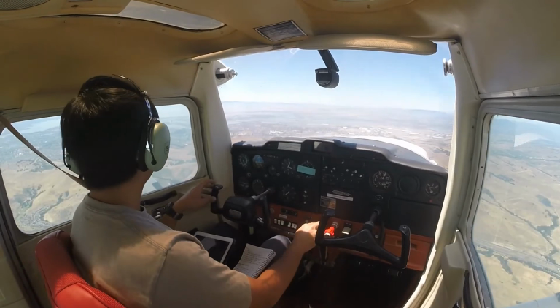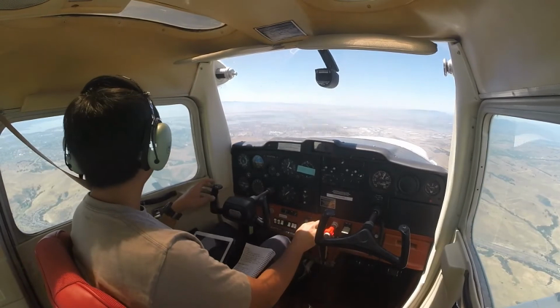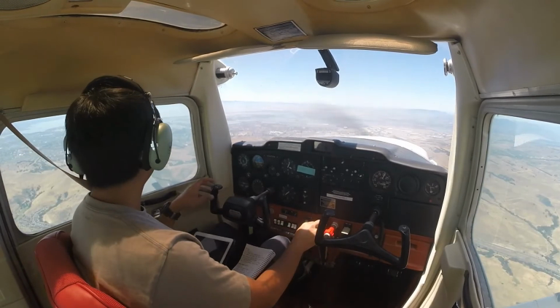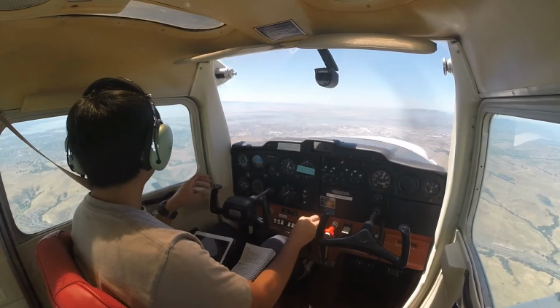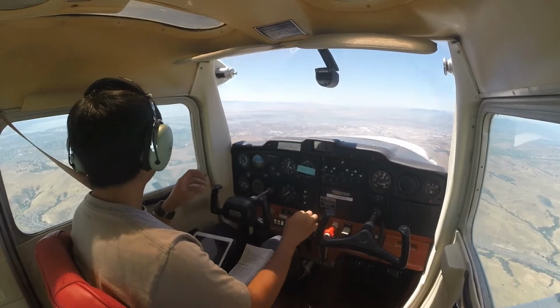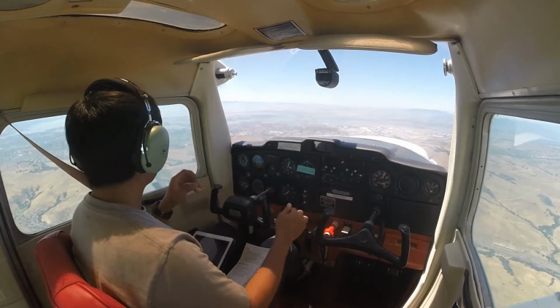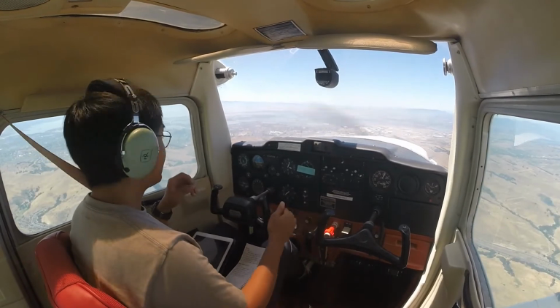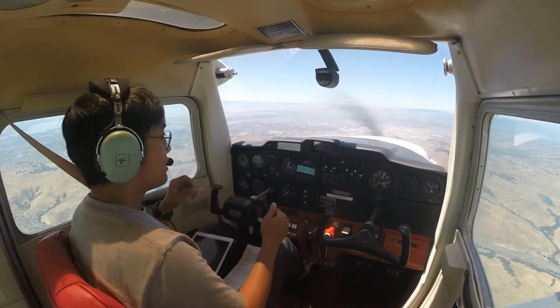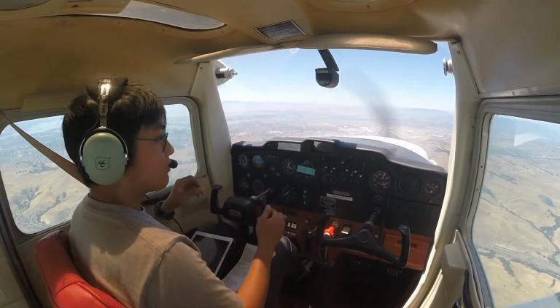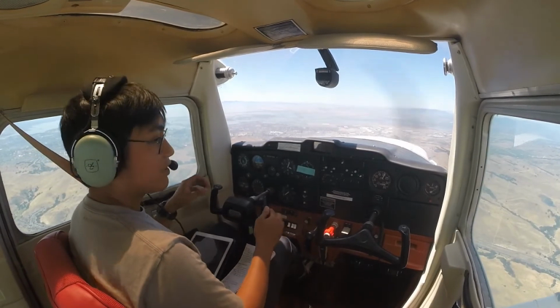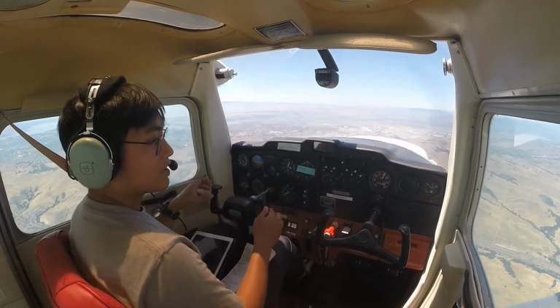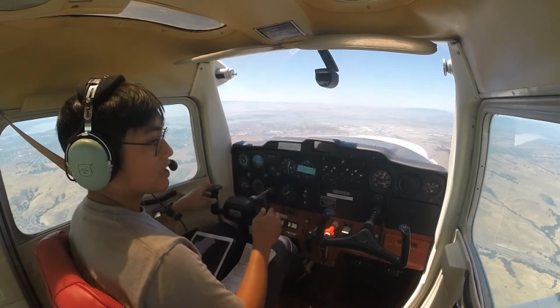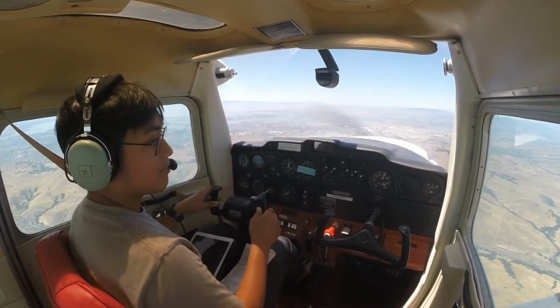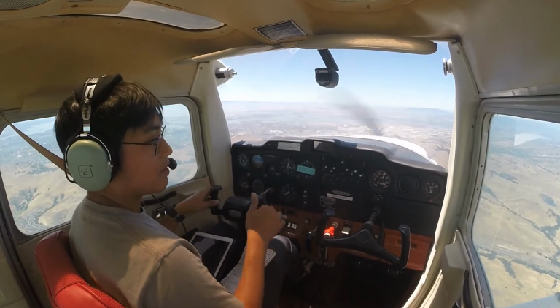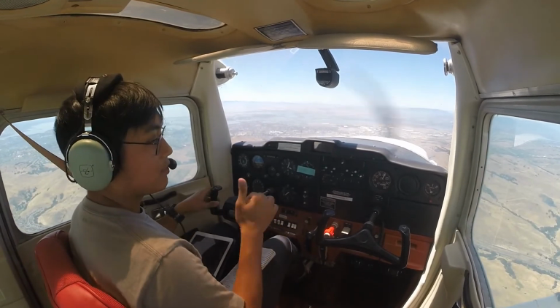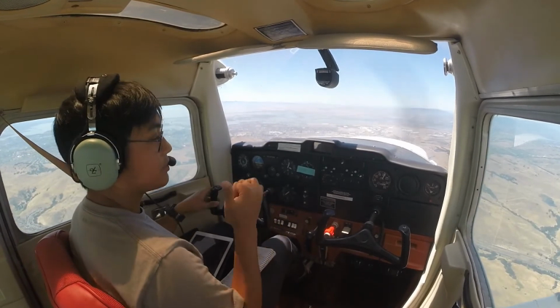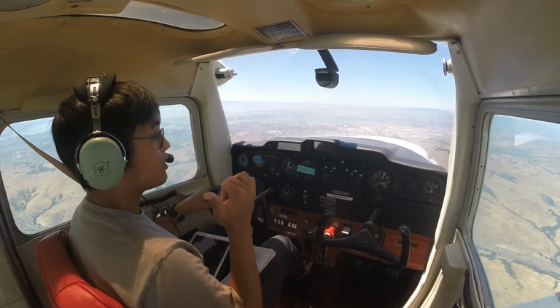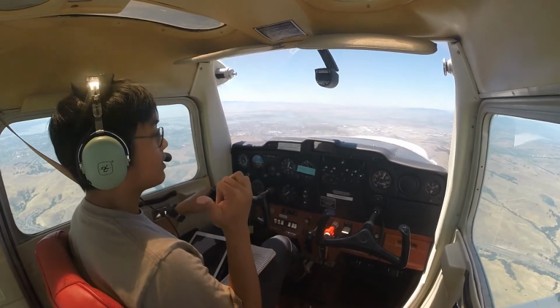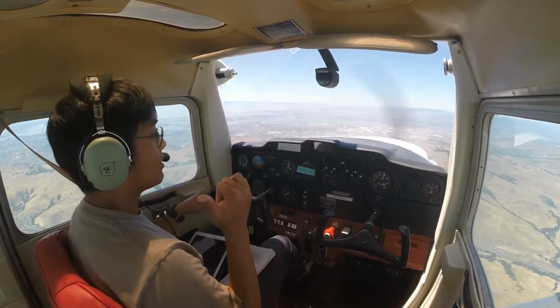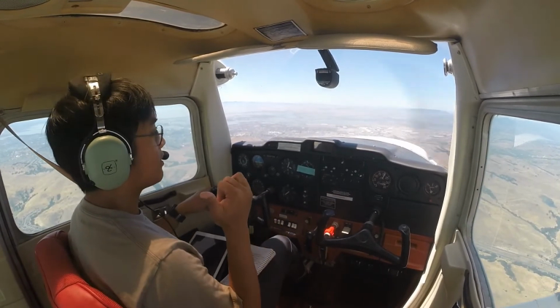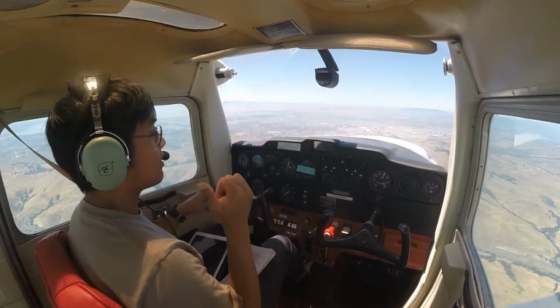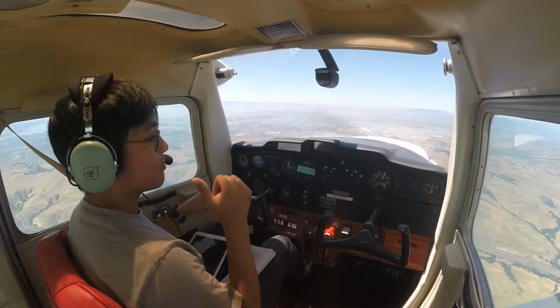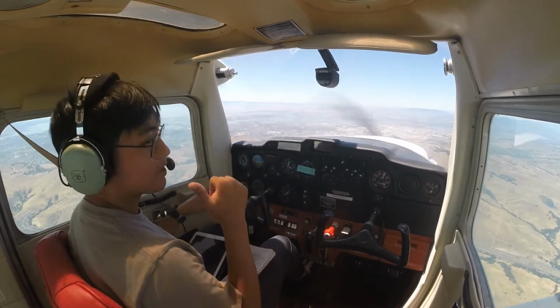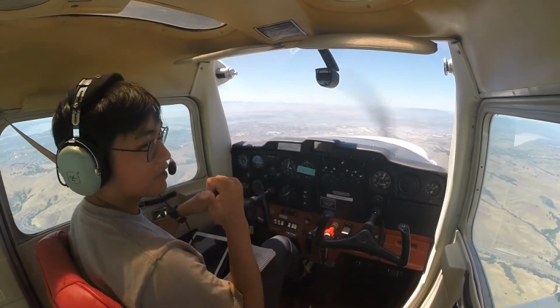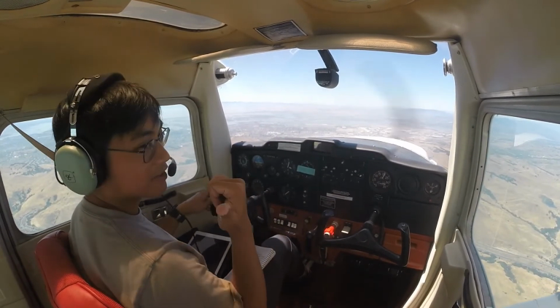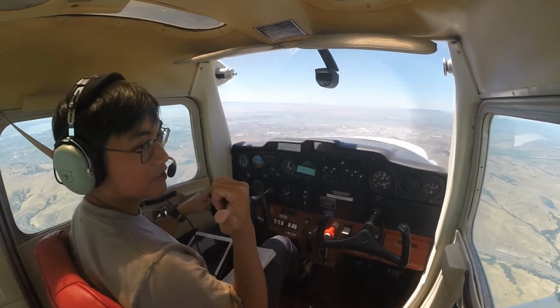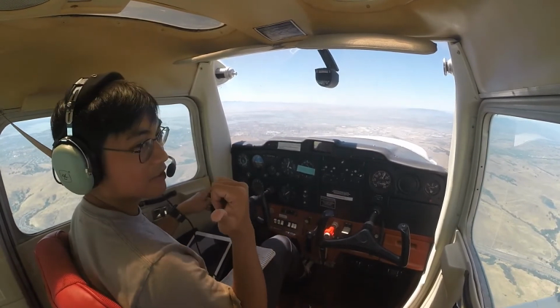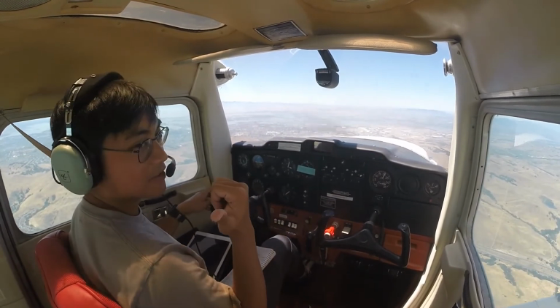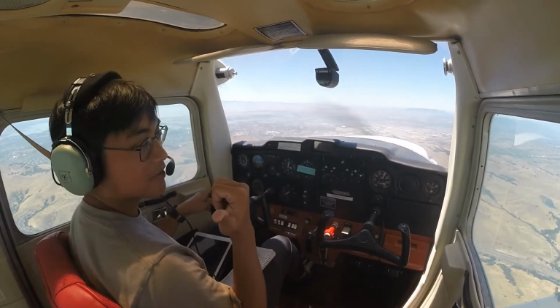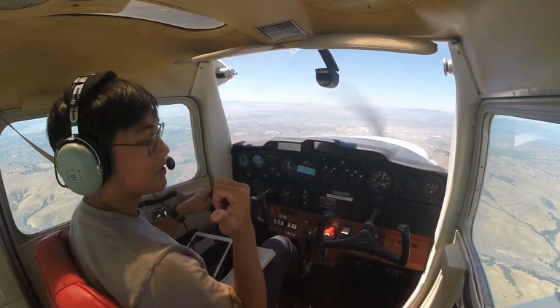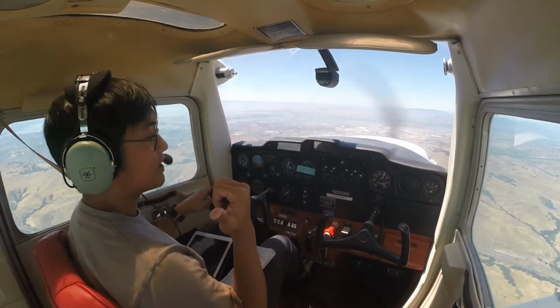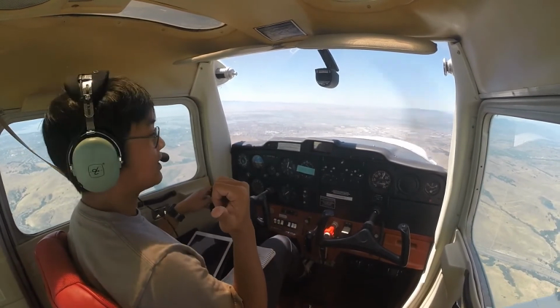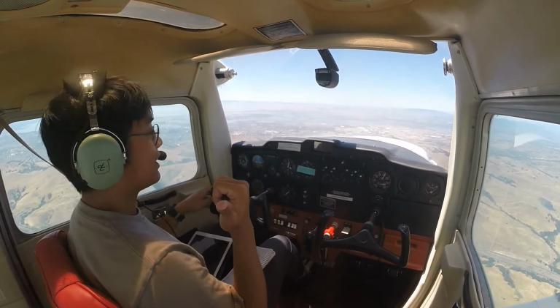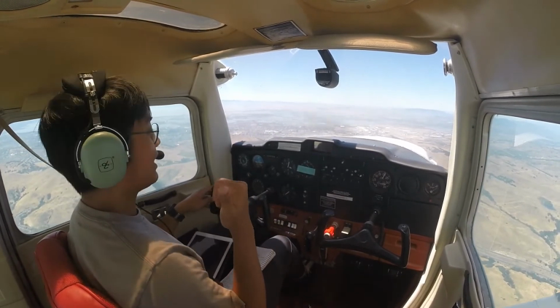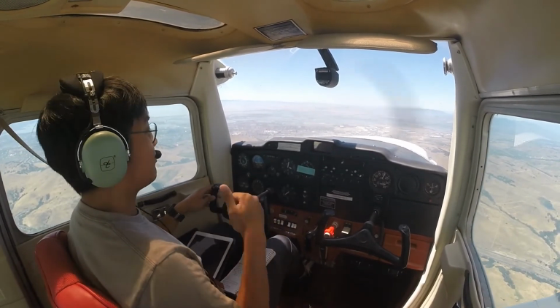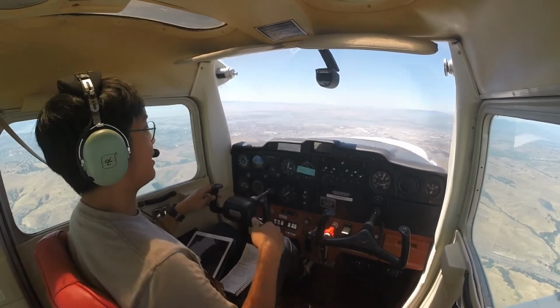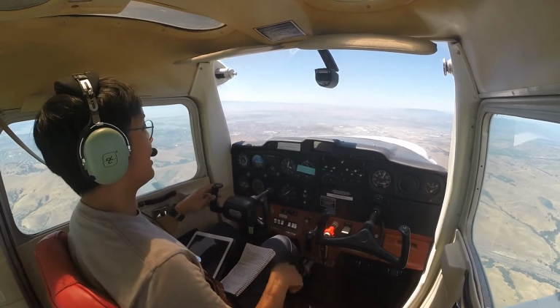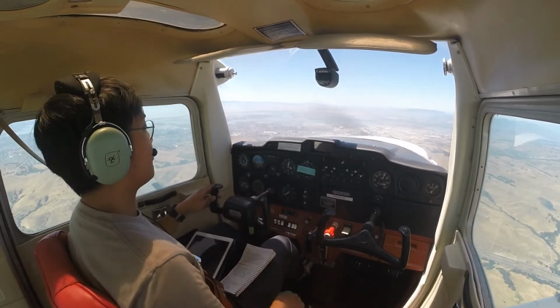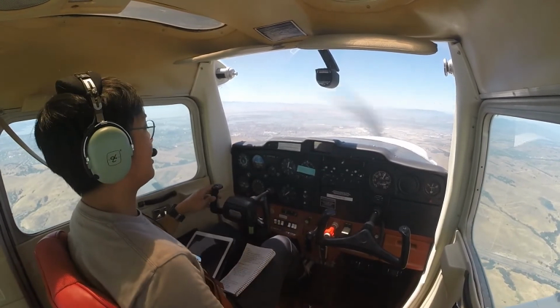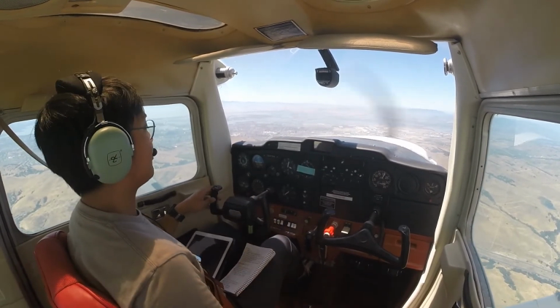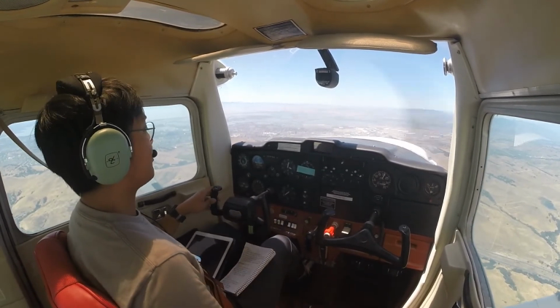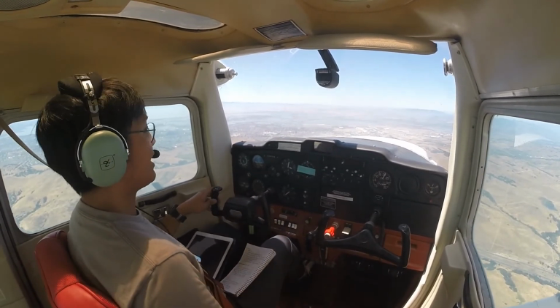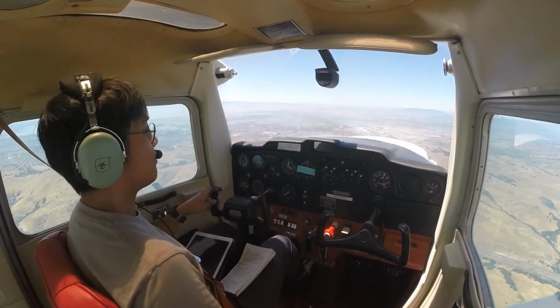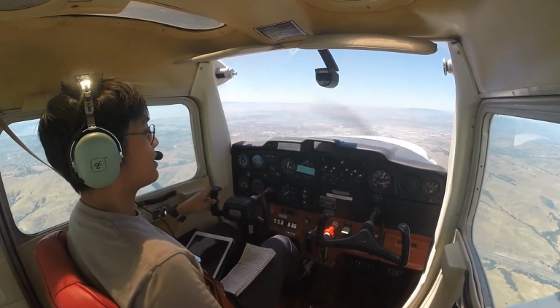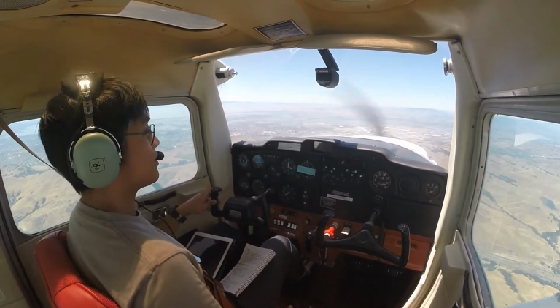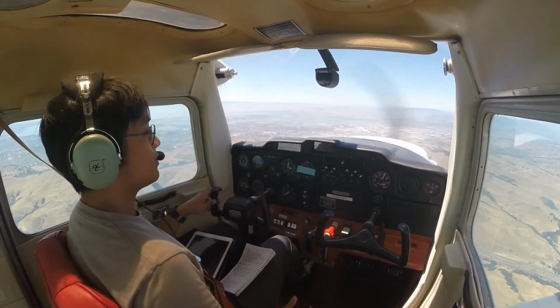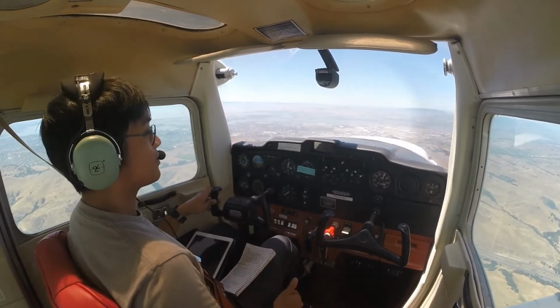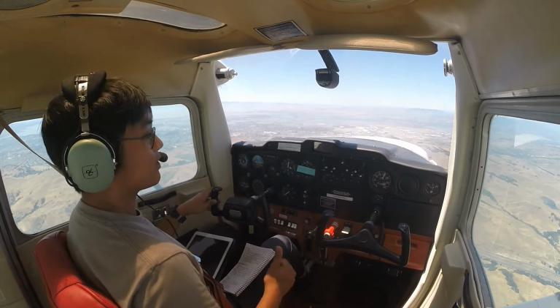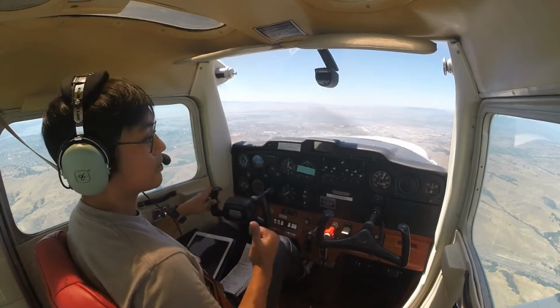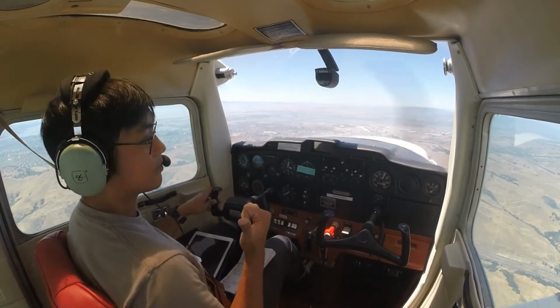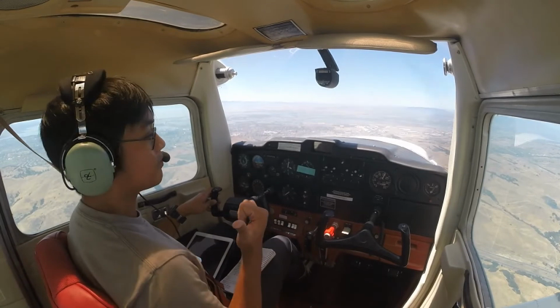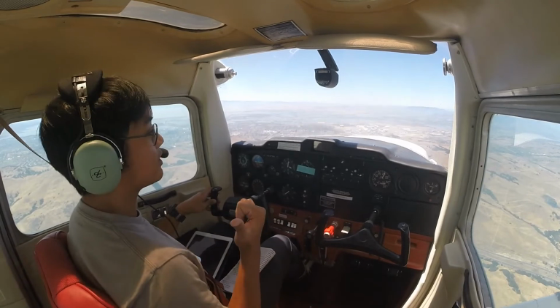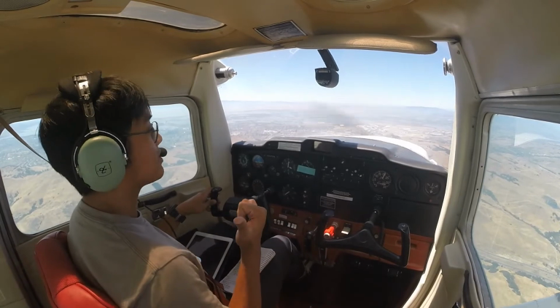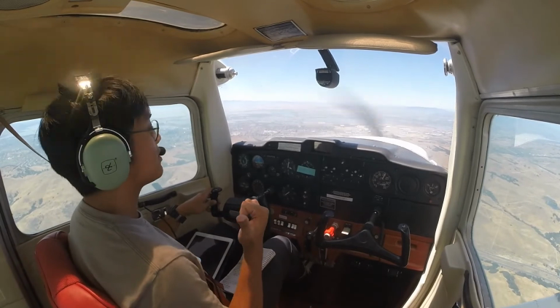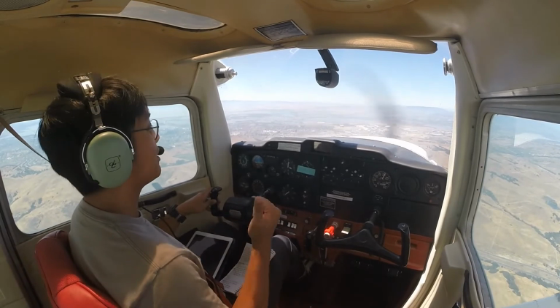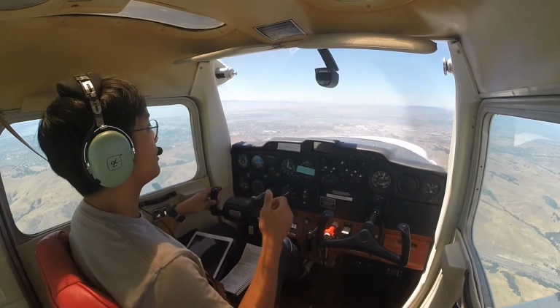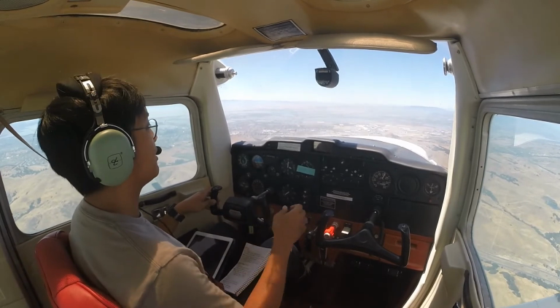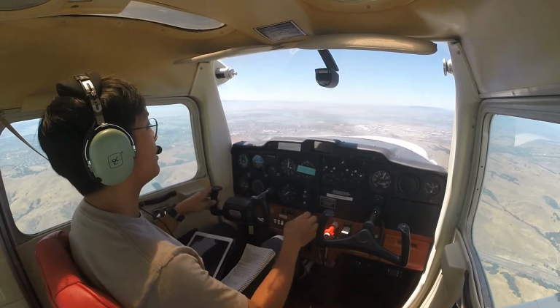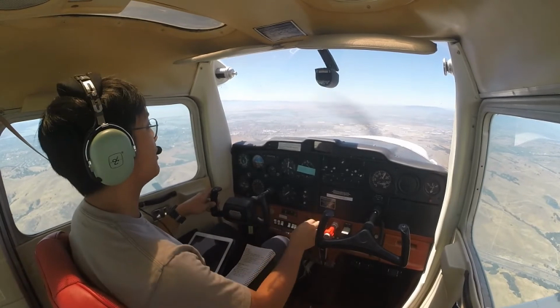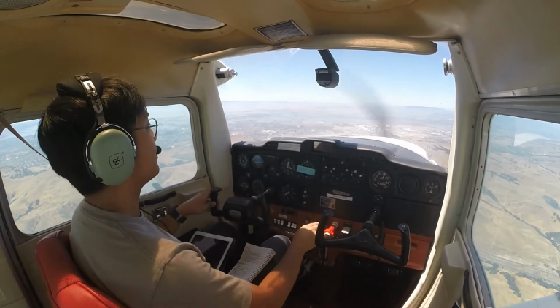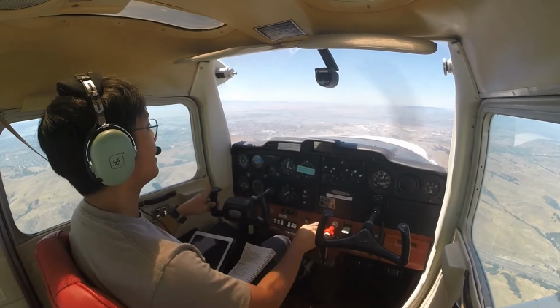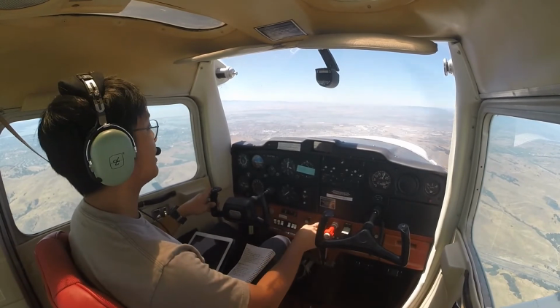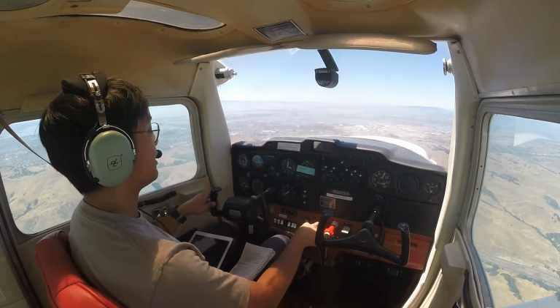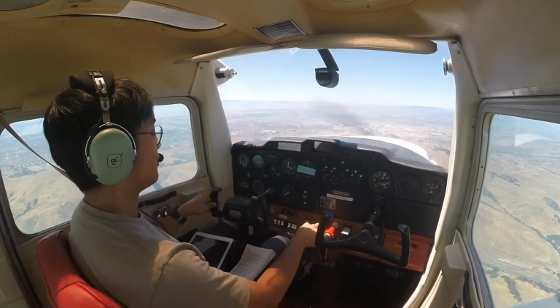This is actually the first time I'm using a cockpit audio cable I bought from Amazon, so I hope it's picking up the audio correctly.